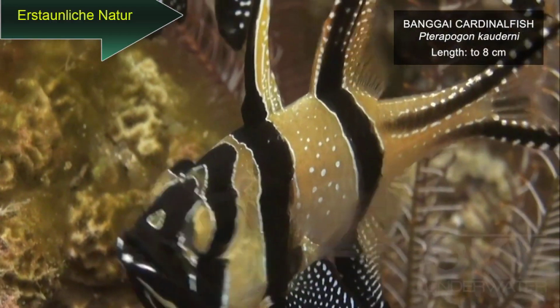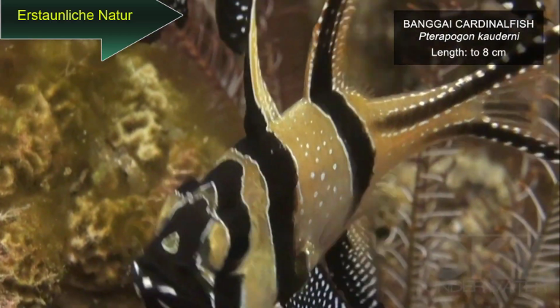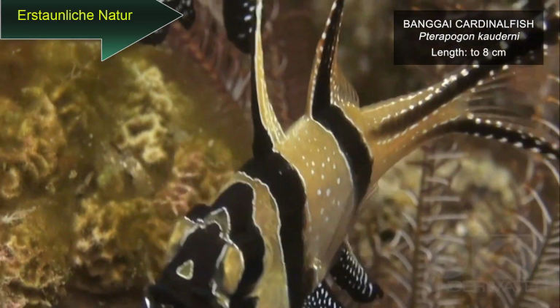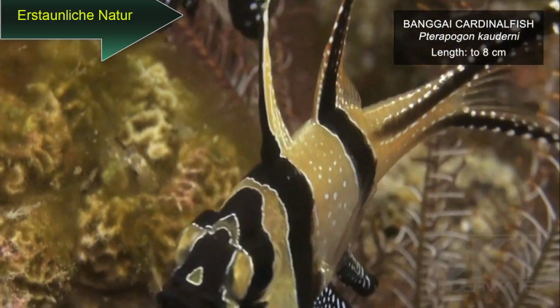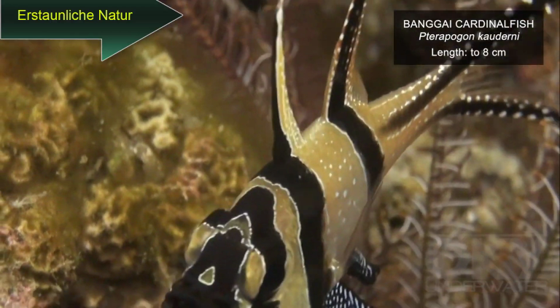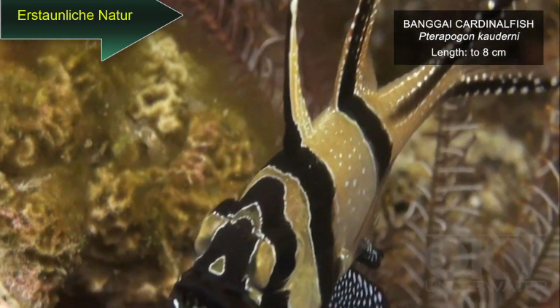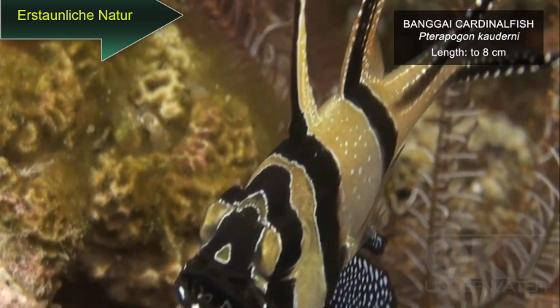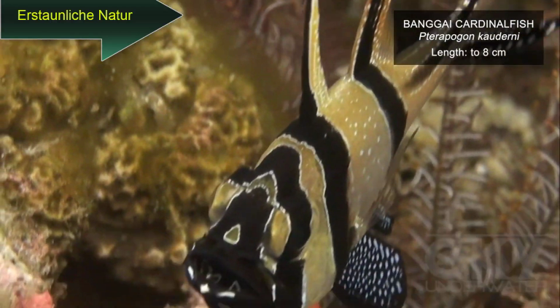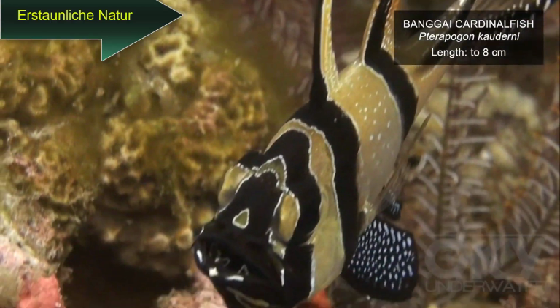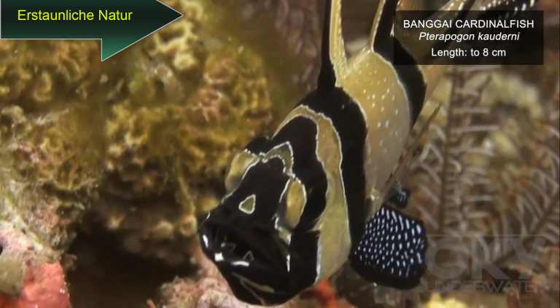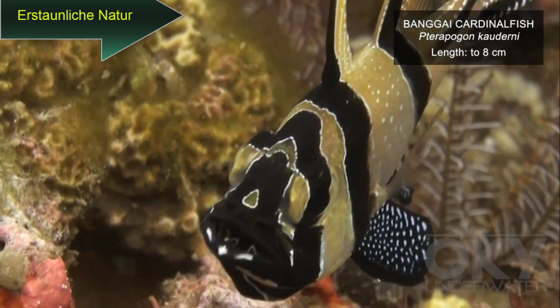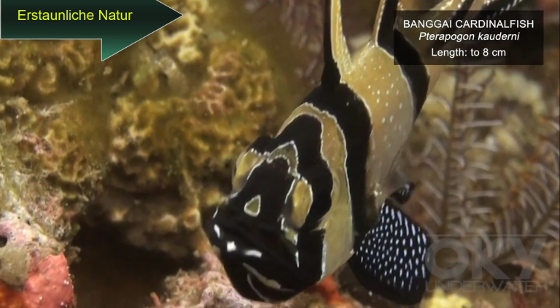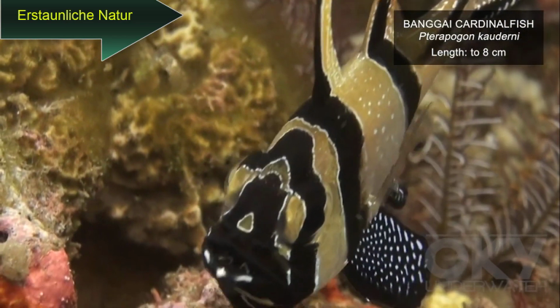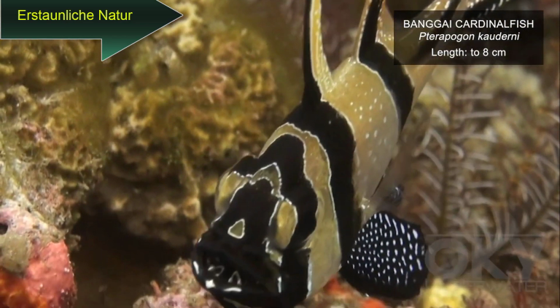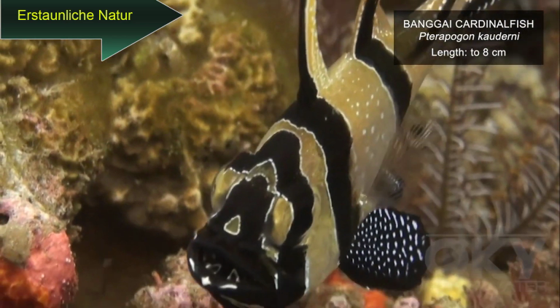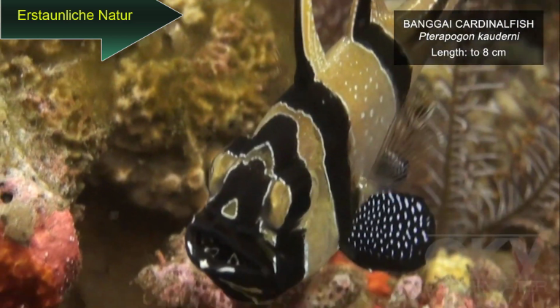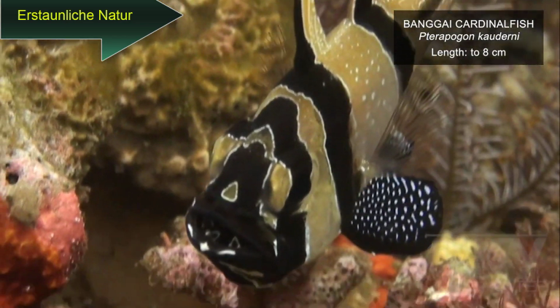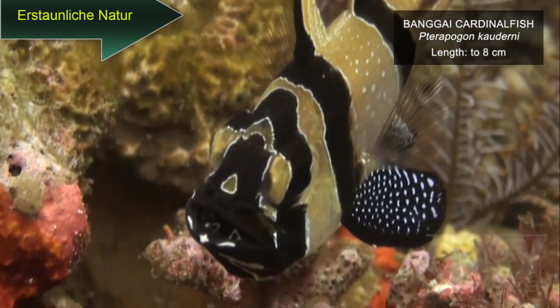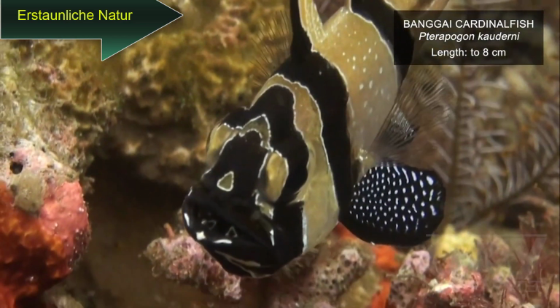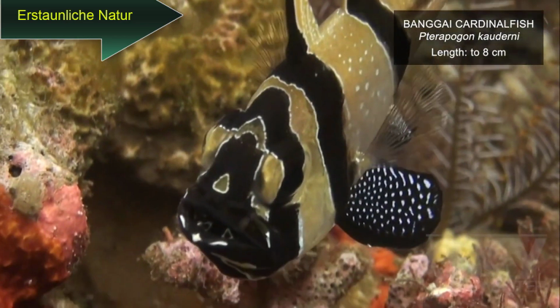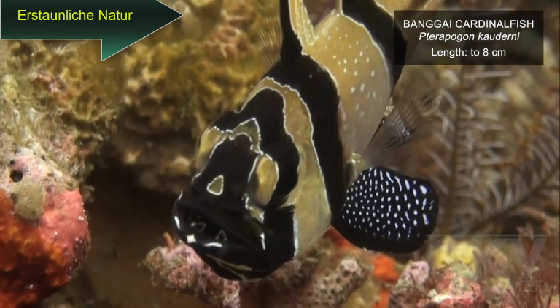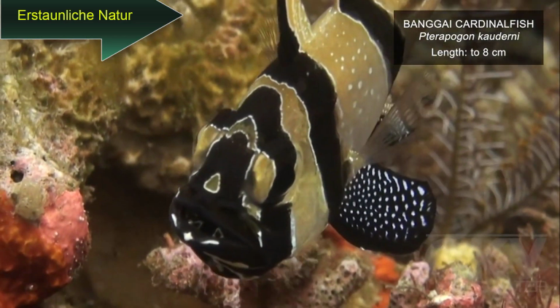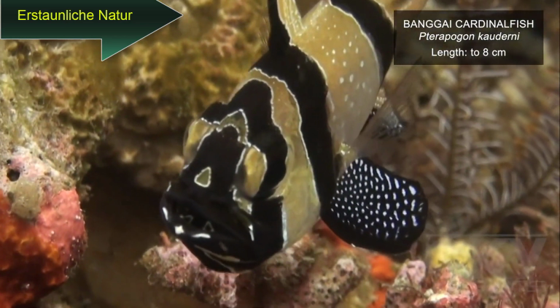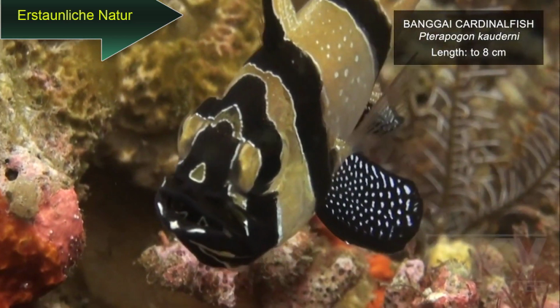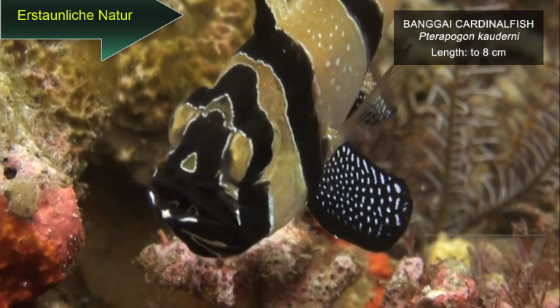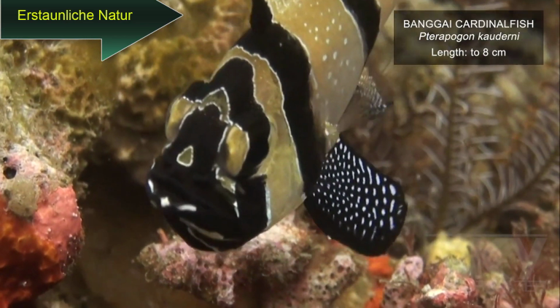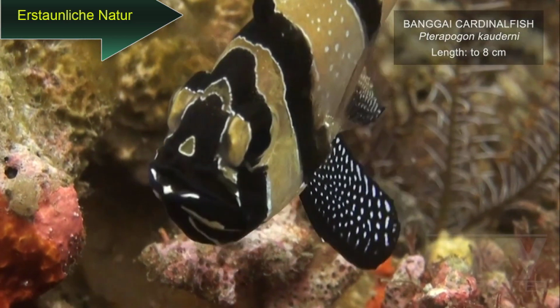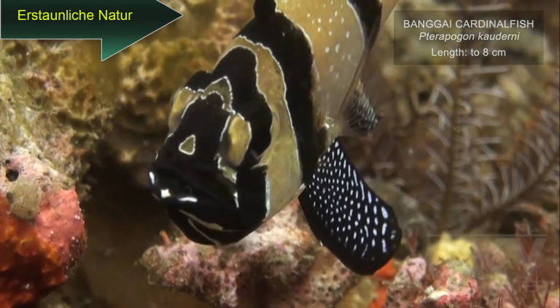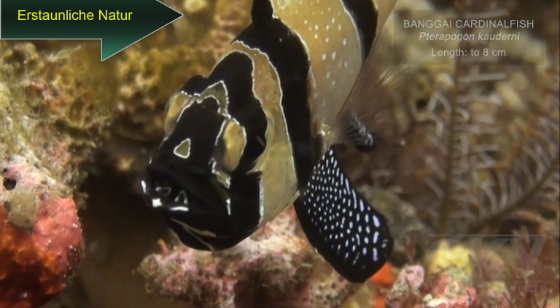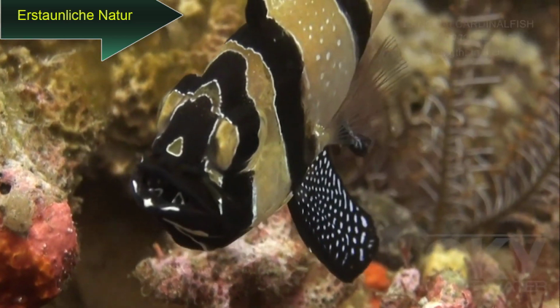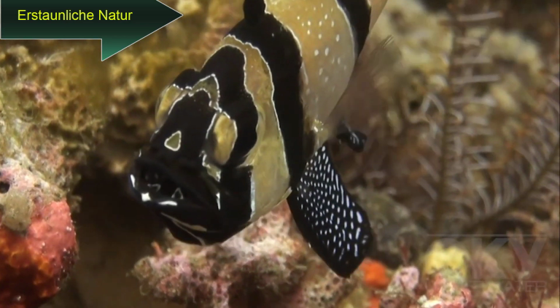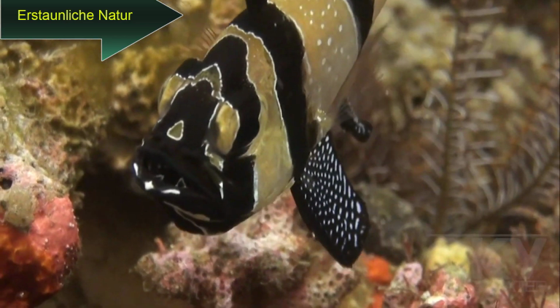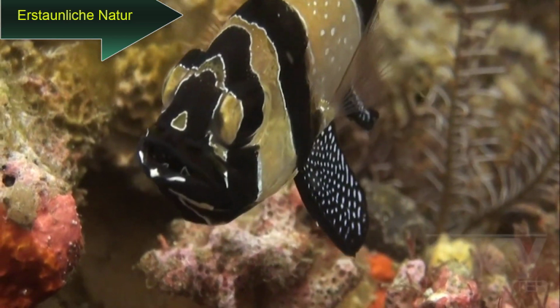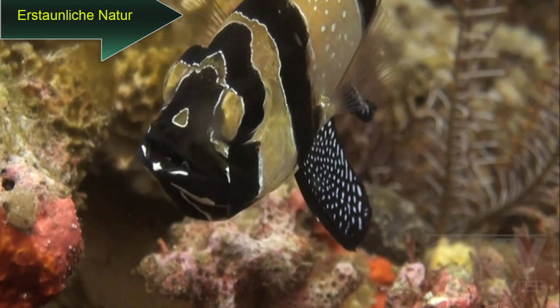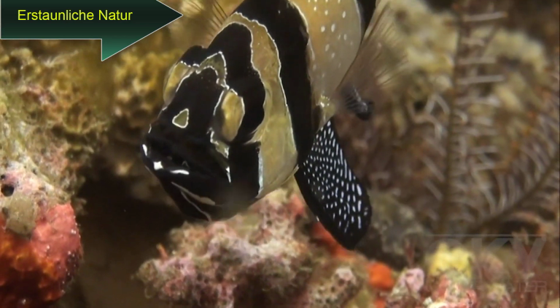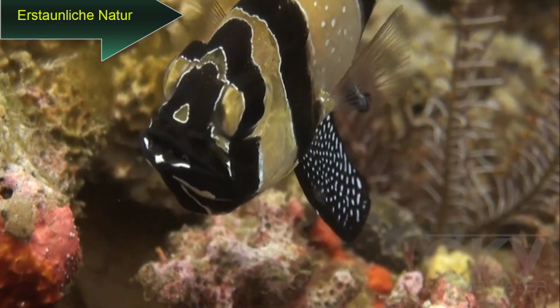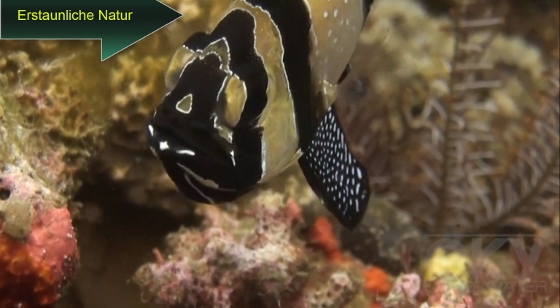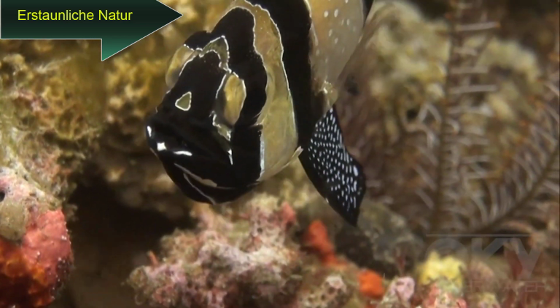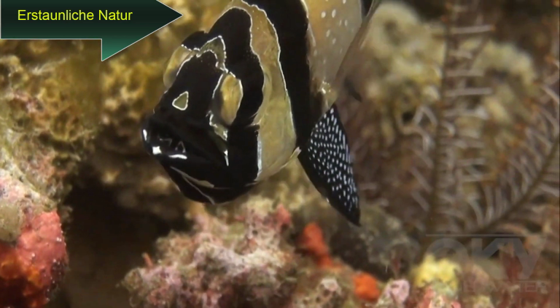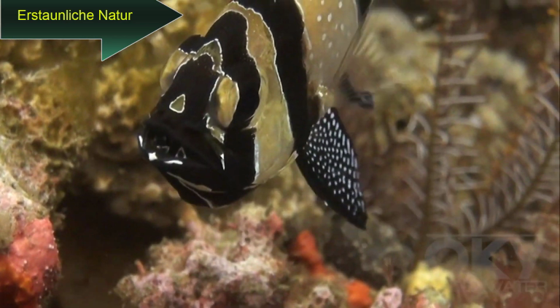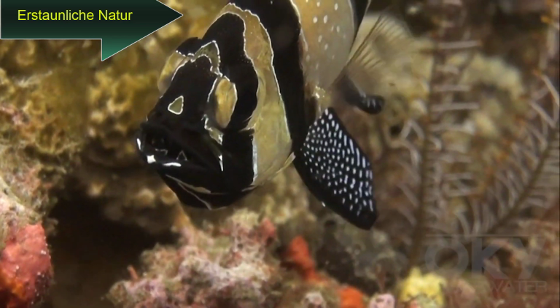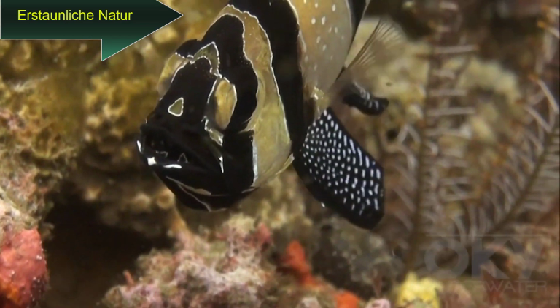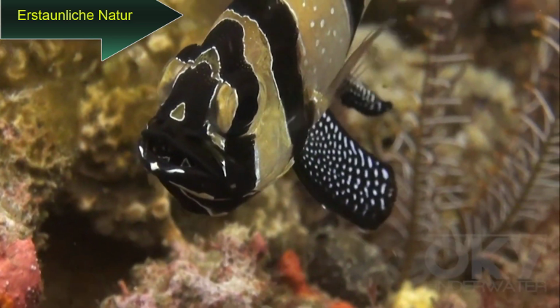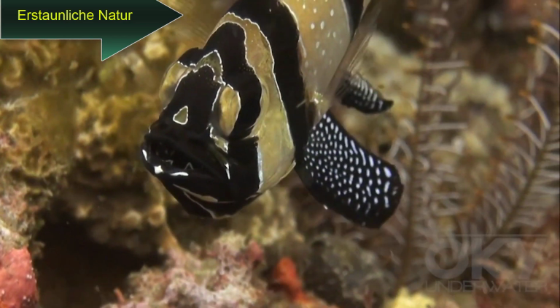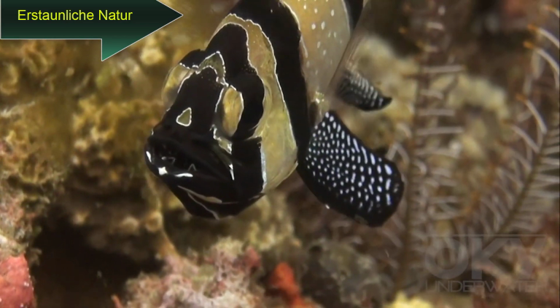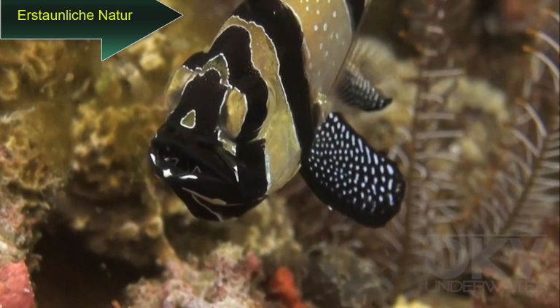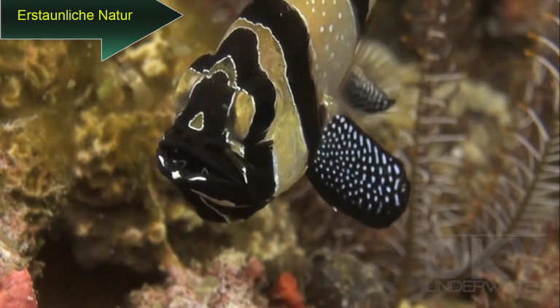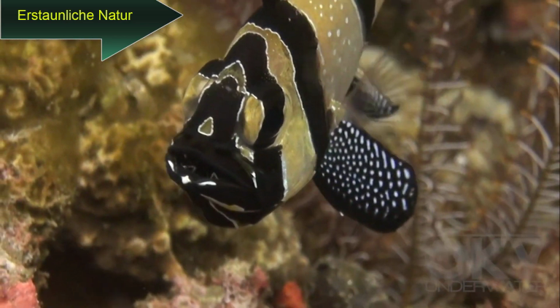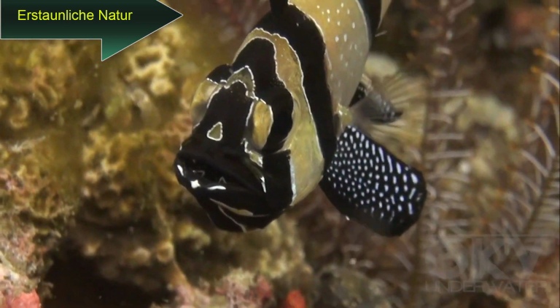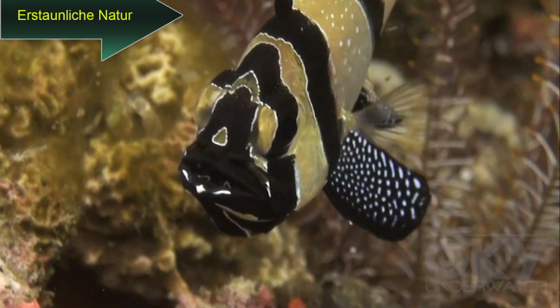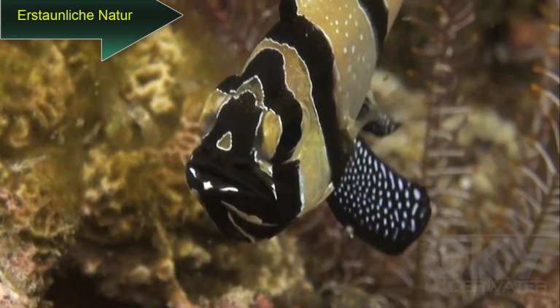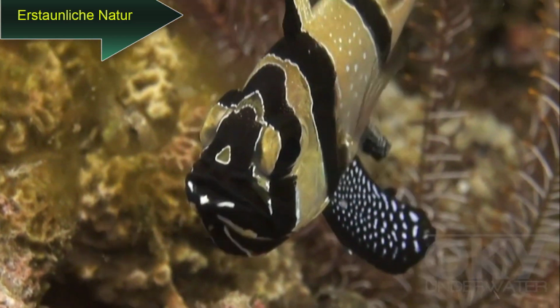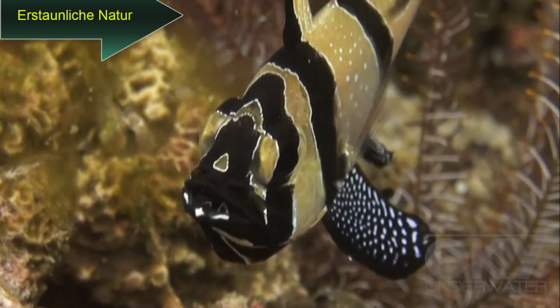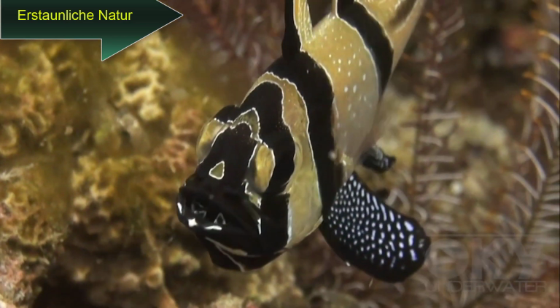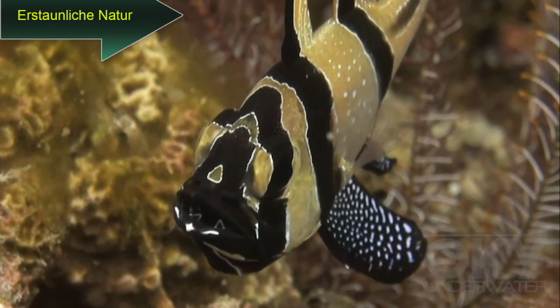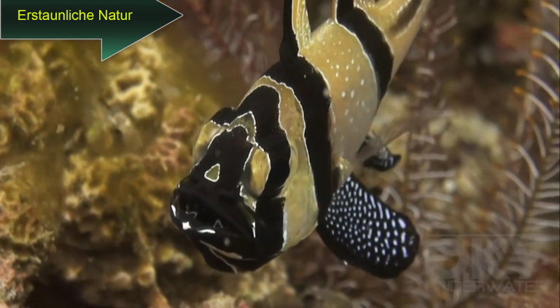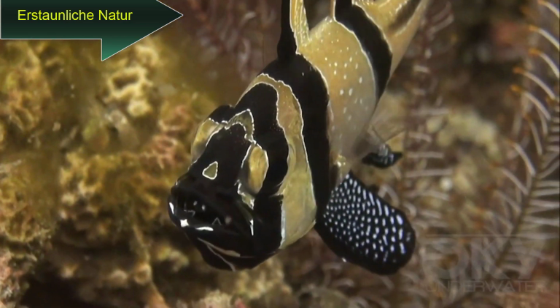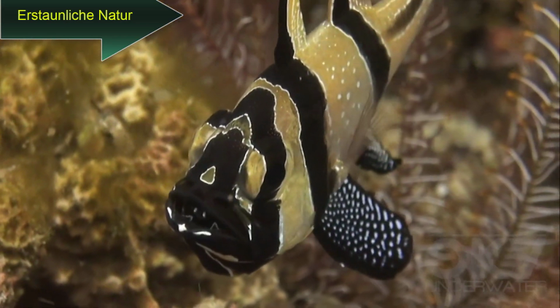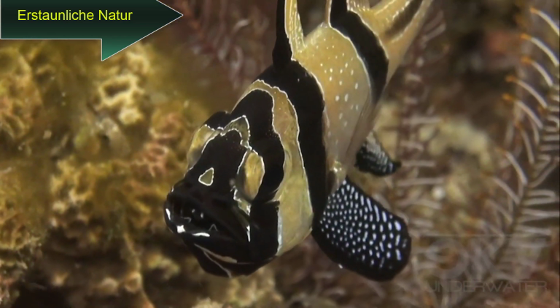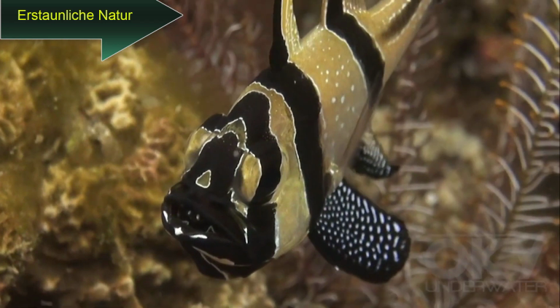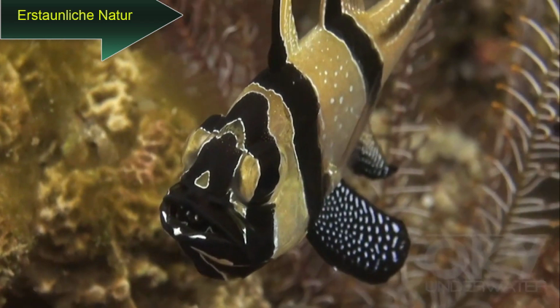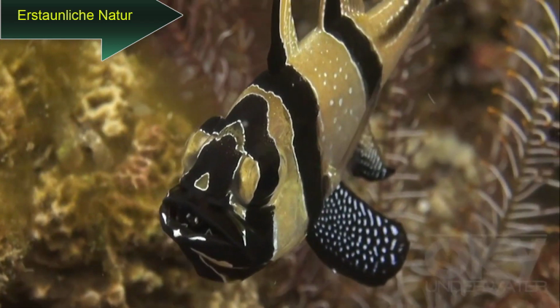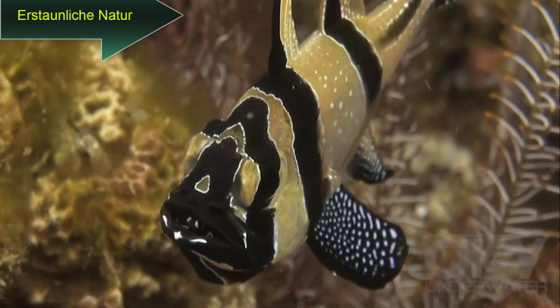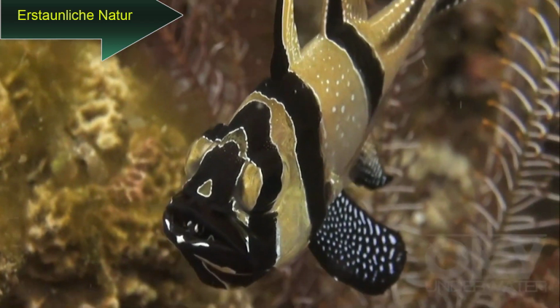Banggai cardinal fish brood the eggs and incubate their young inside their mouths.